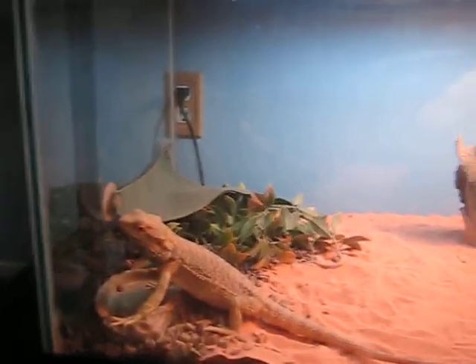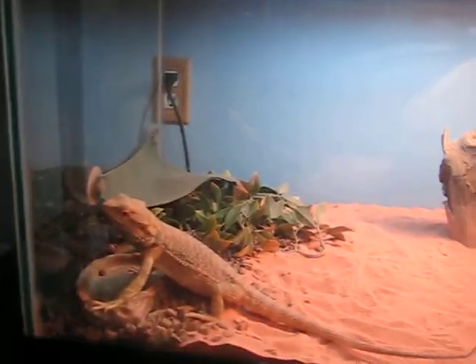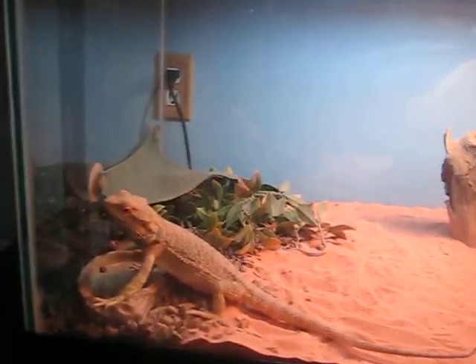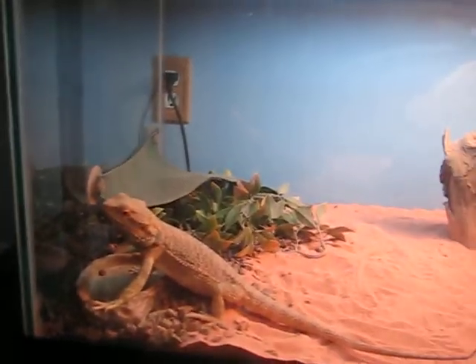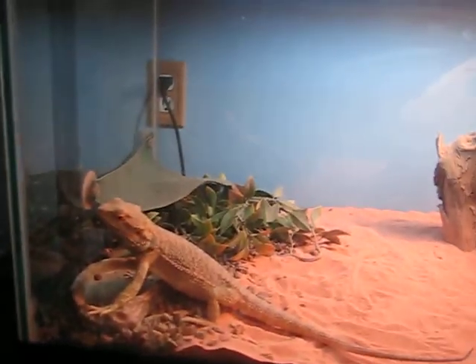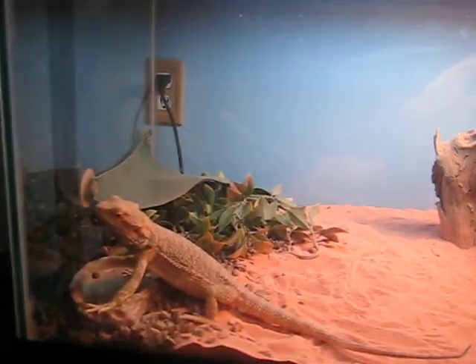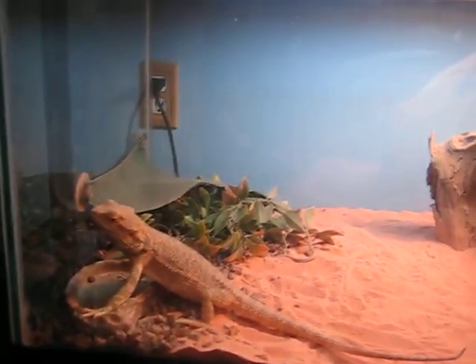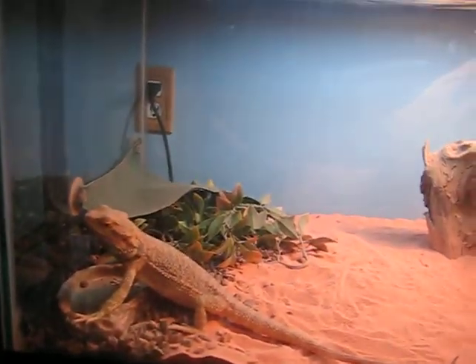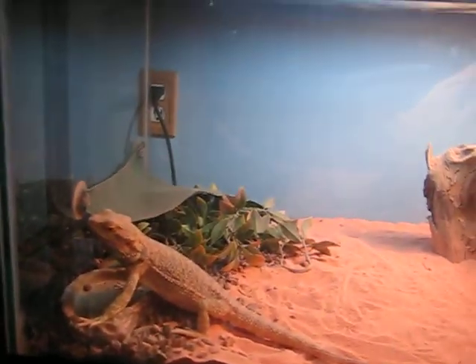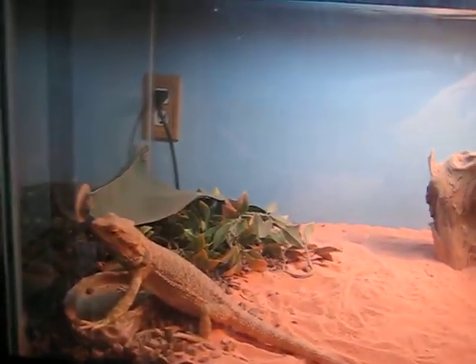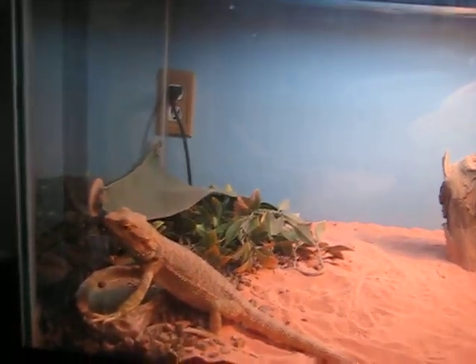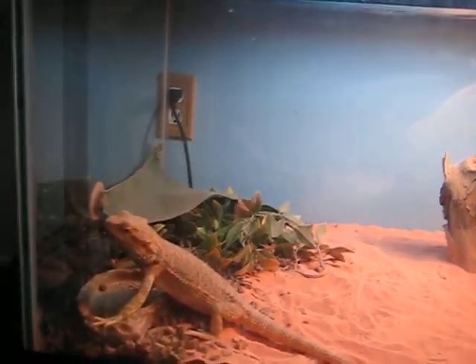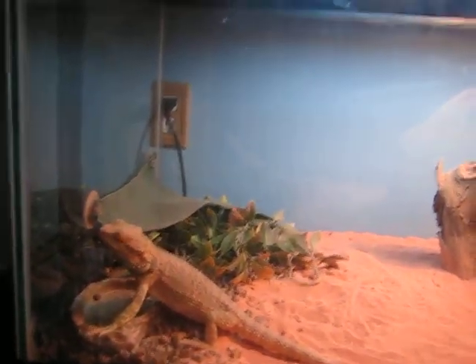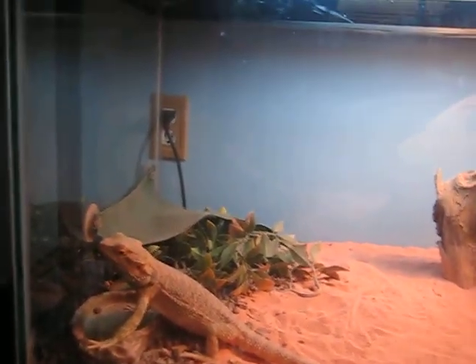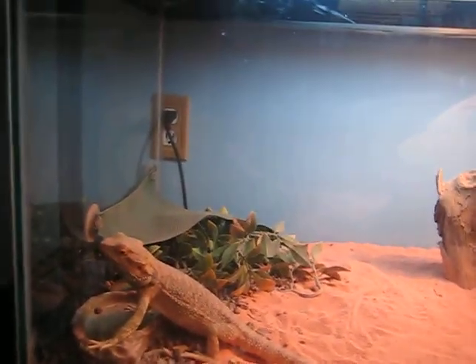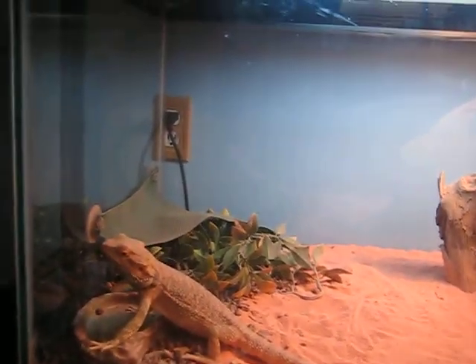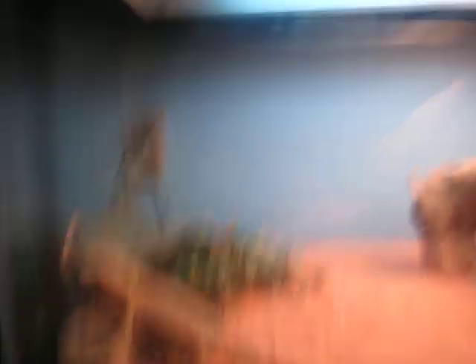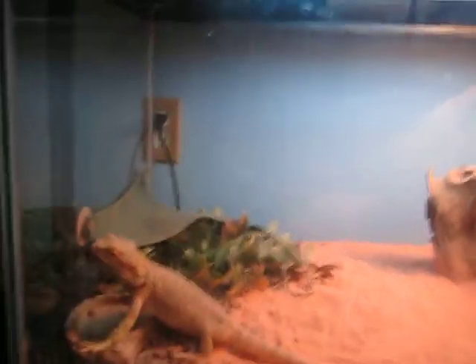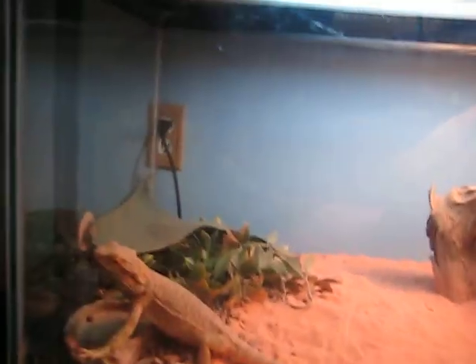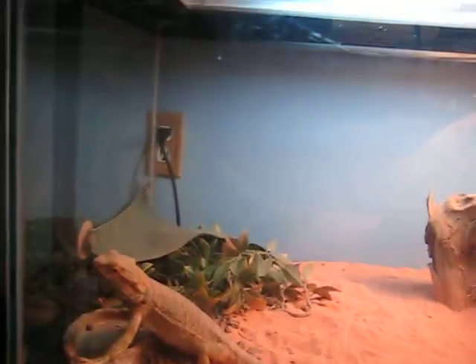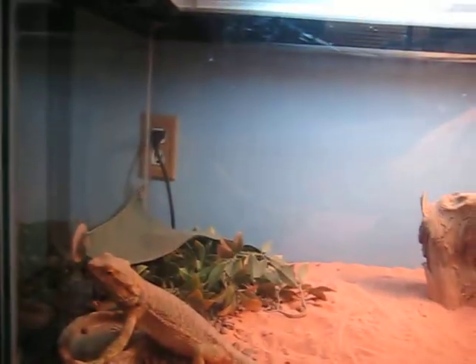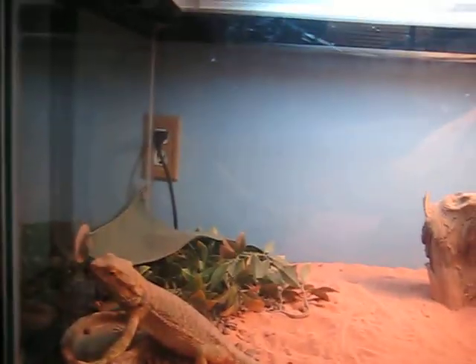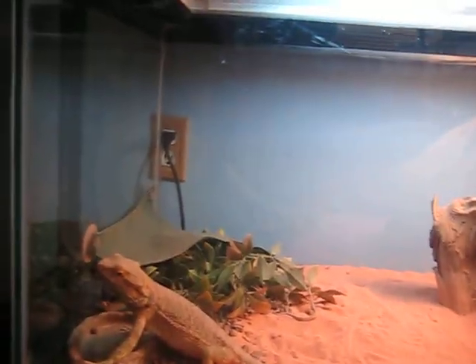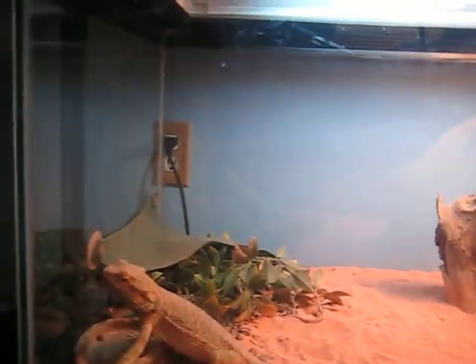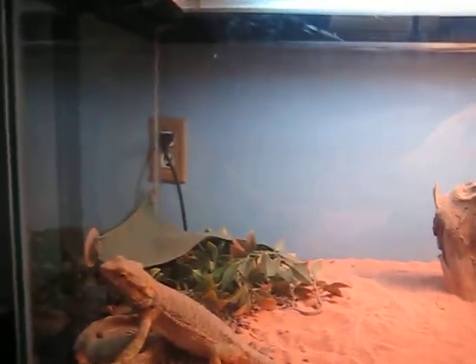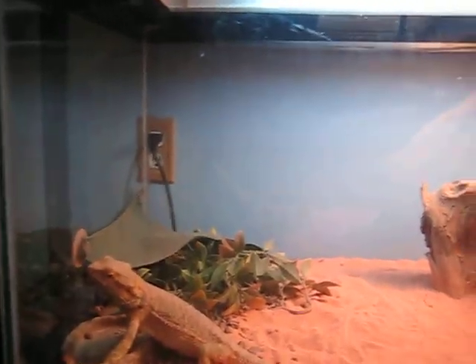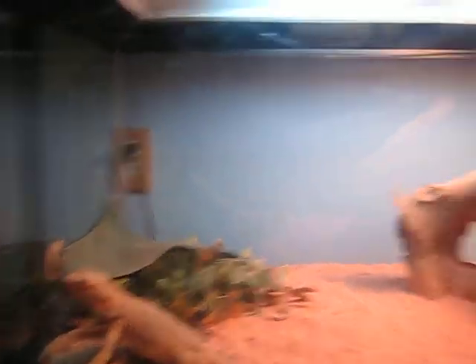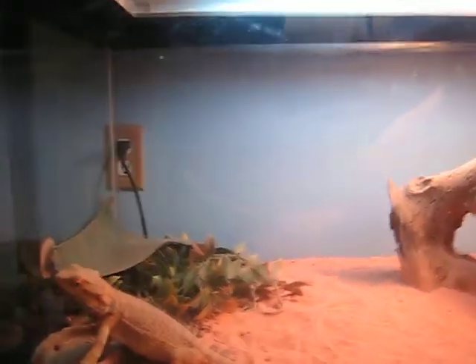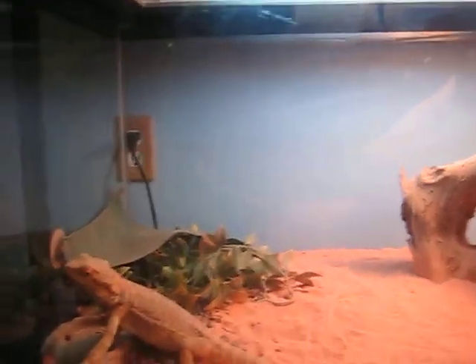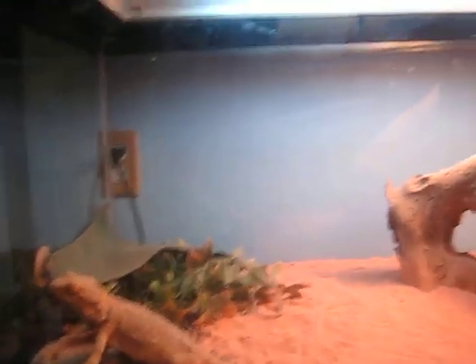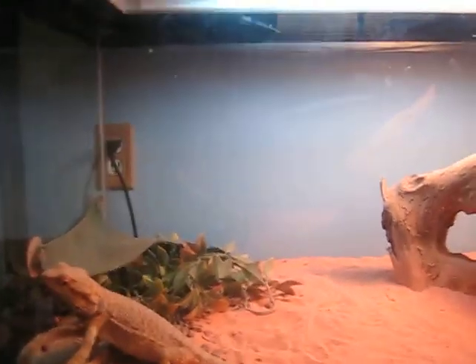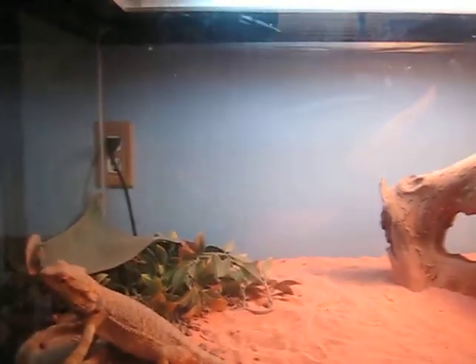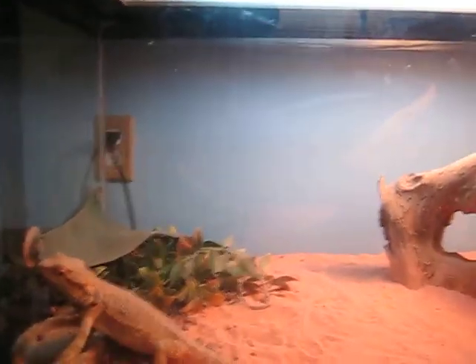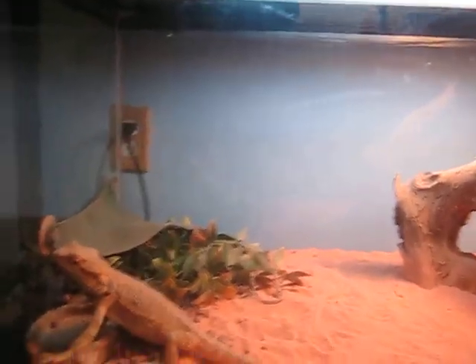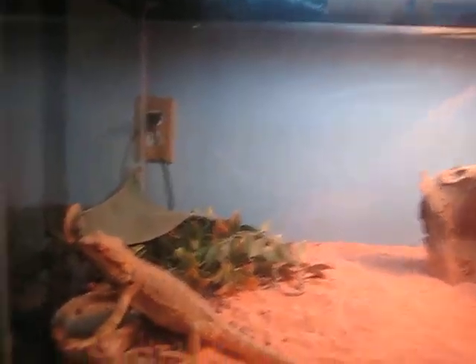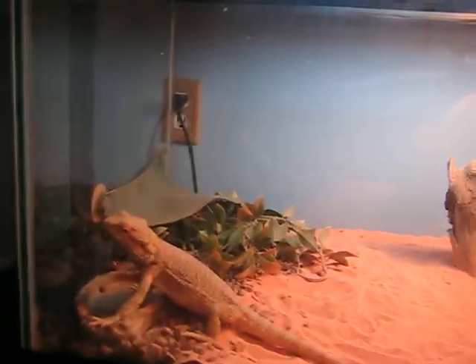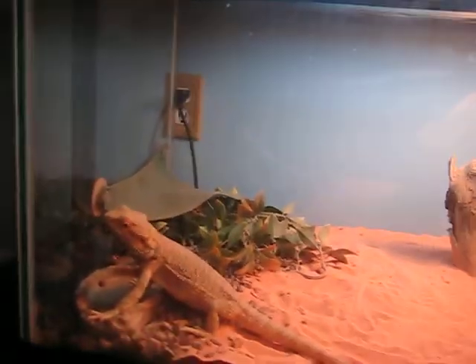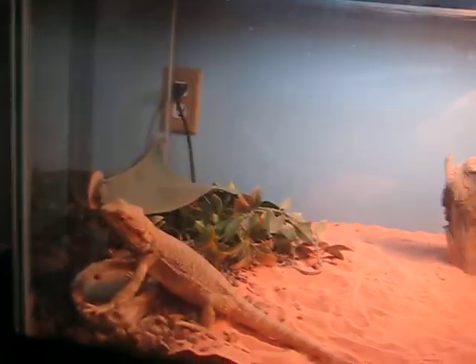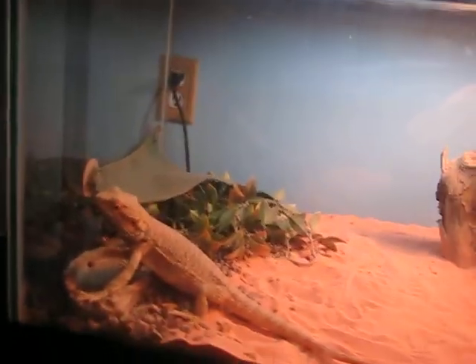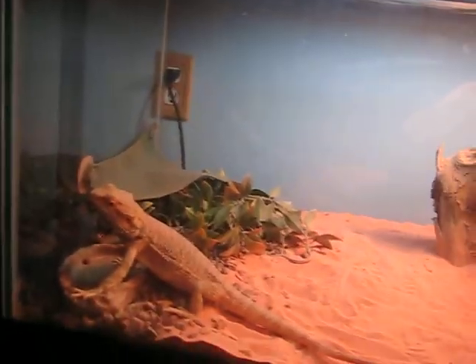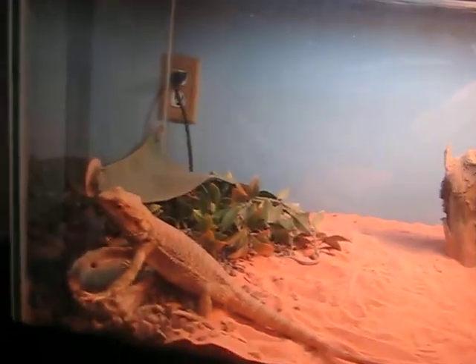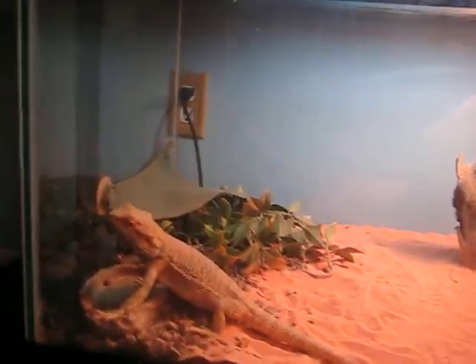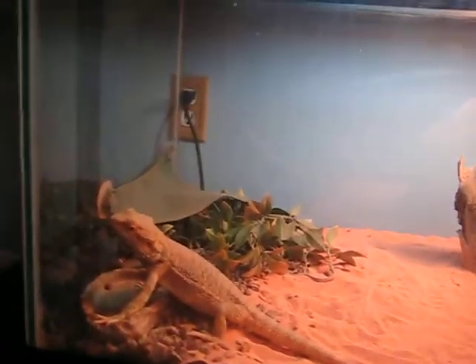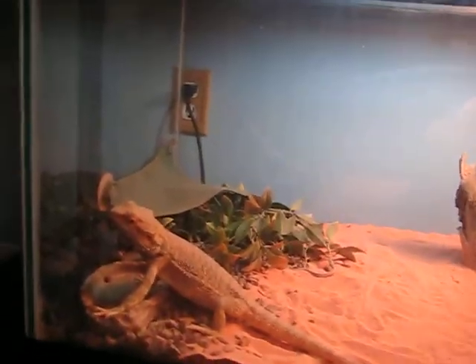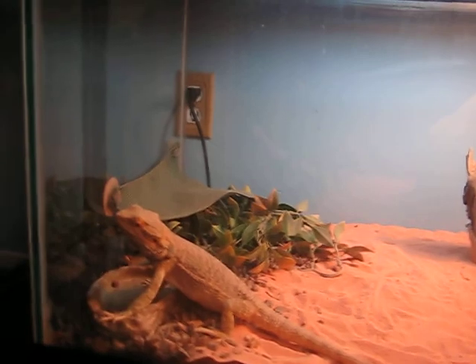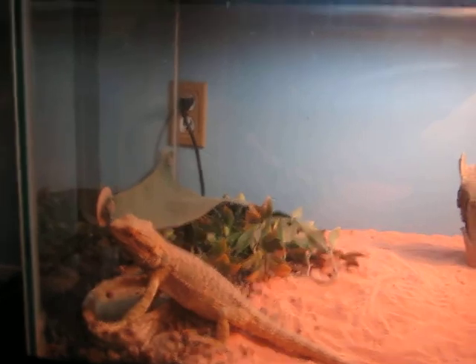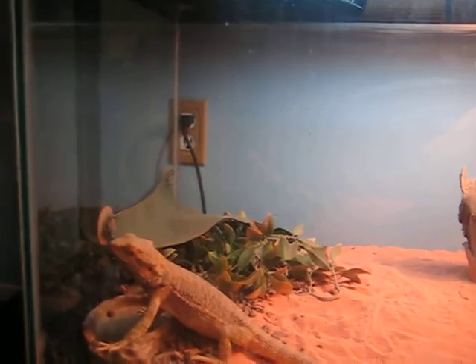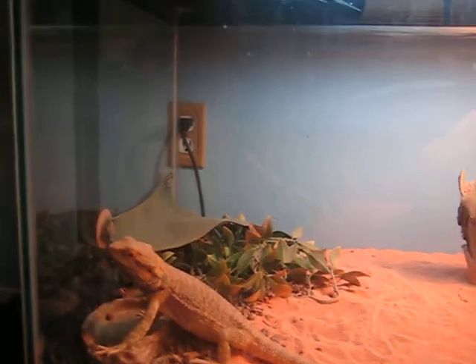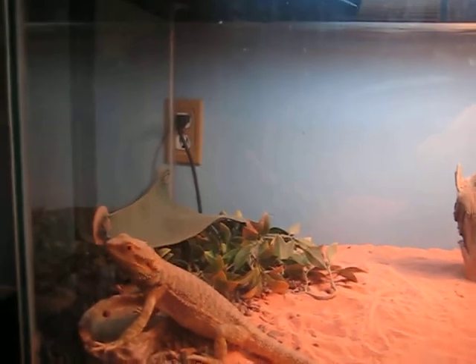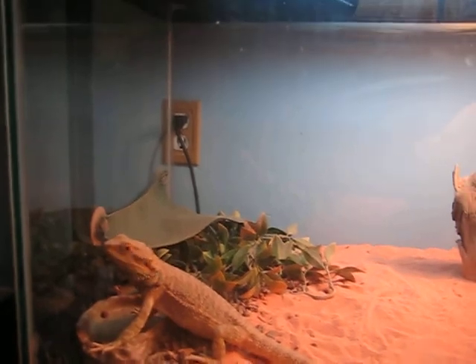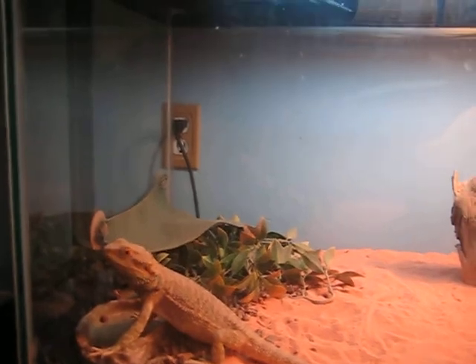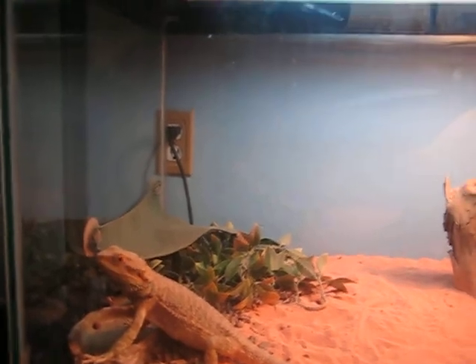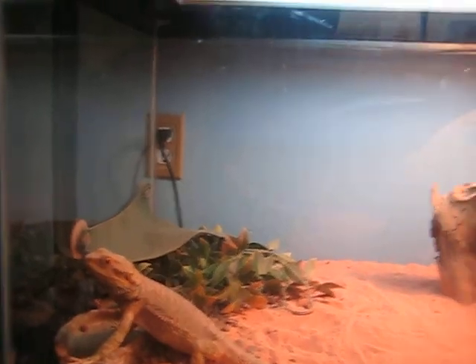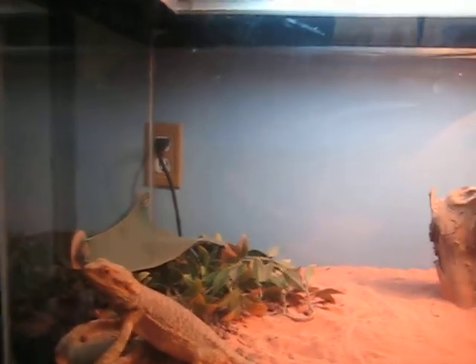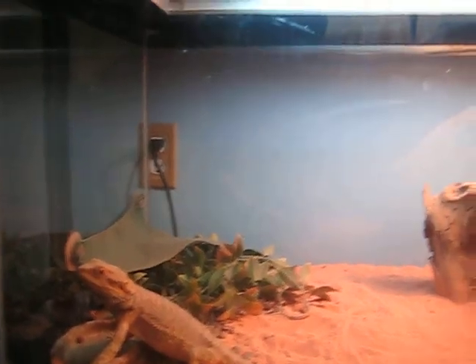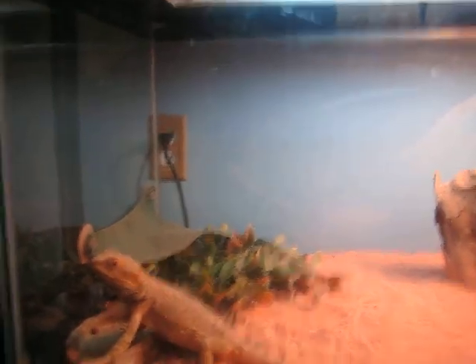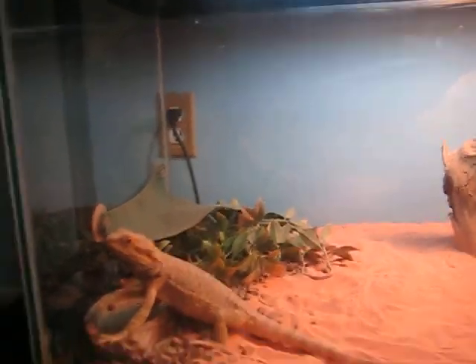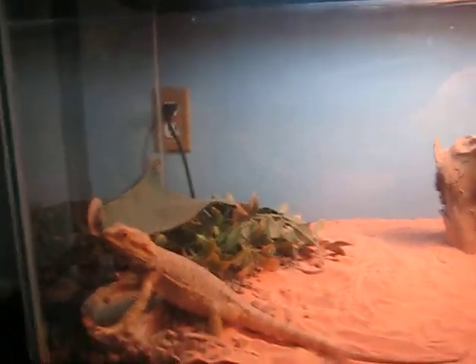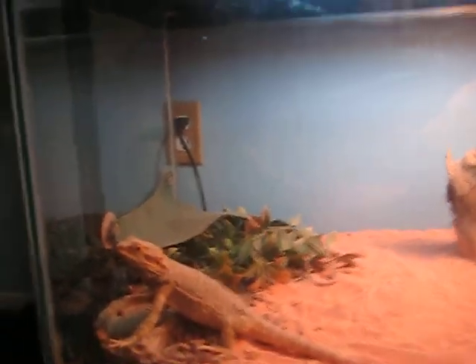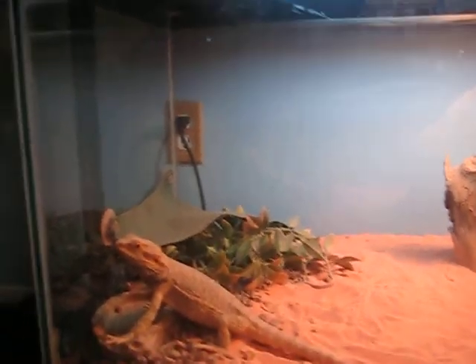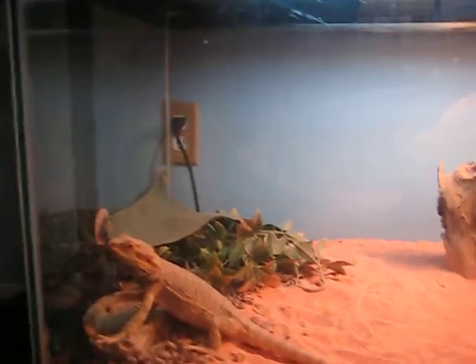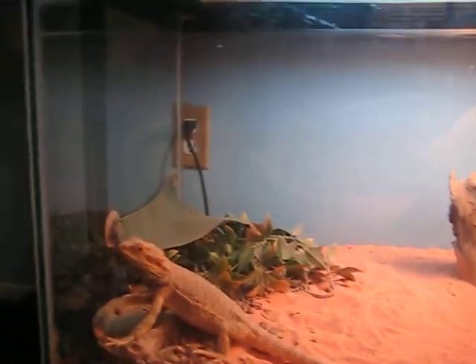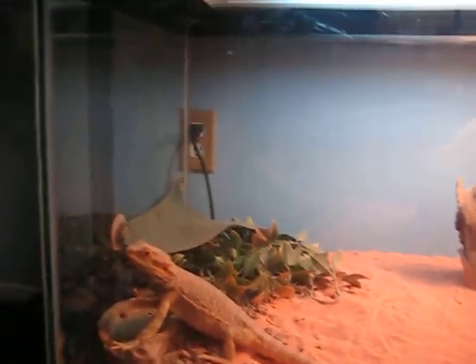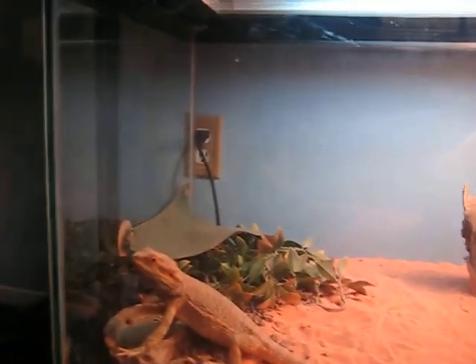Alright, this is a video from the Reptile Bros. I'm Nick, and this is just what to feed your bearded dragon.